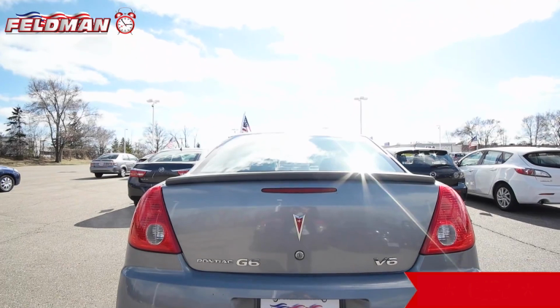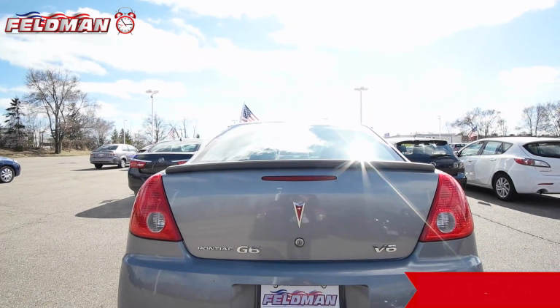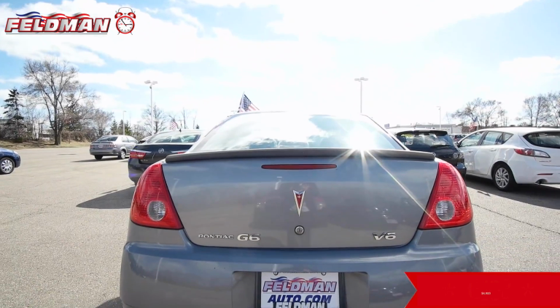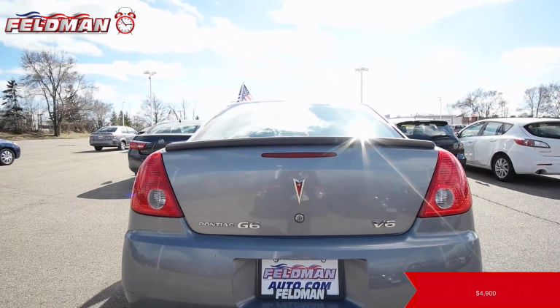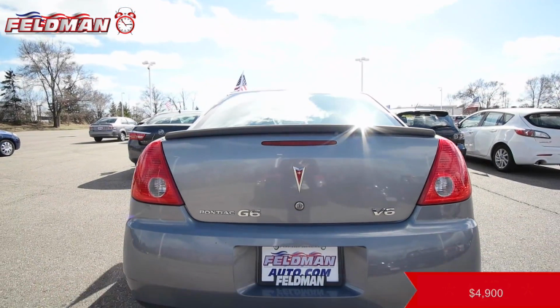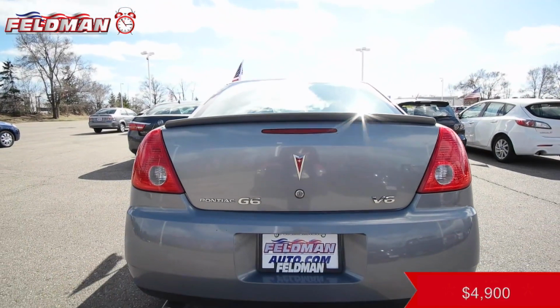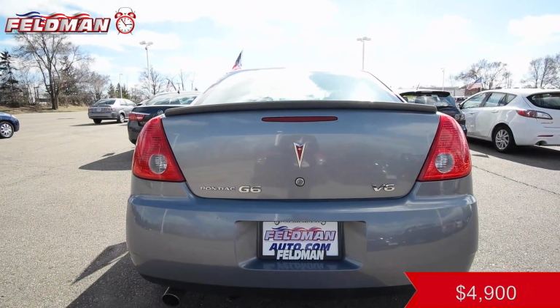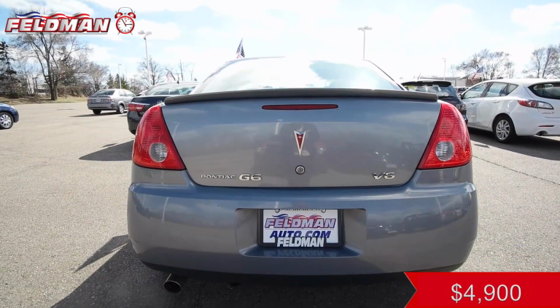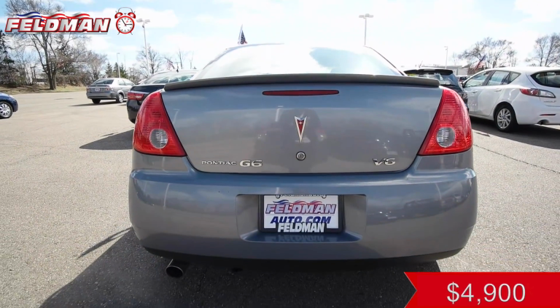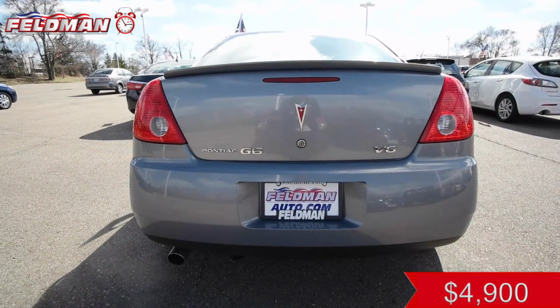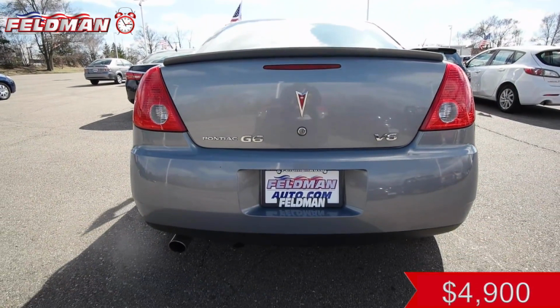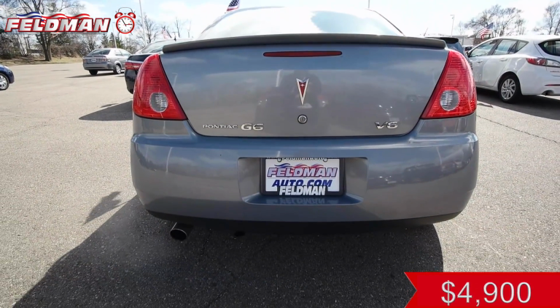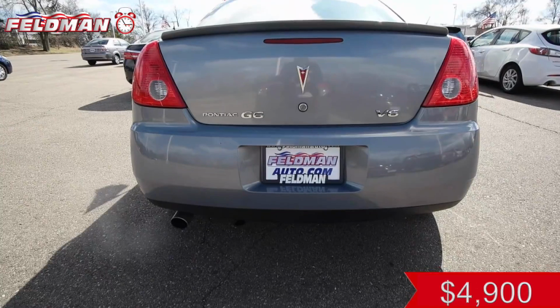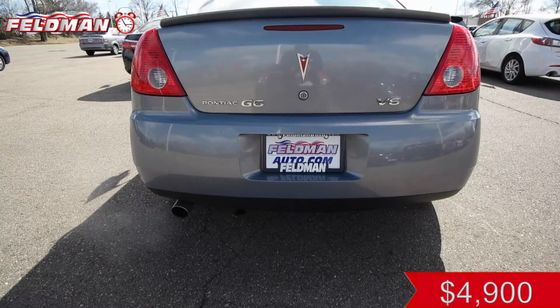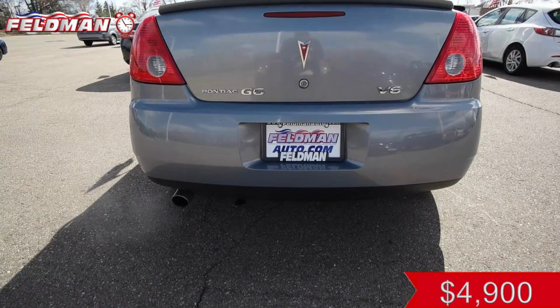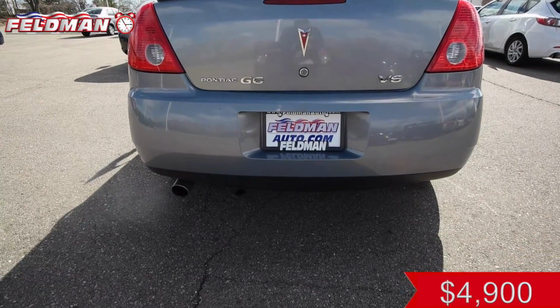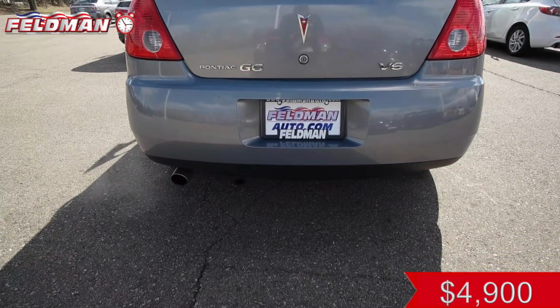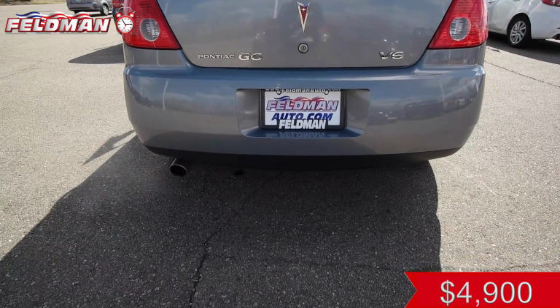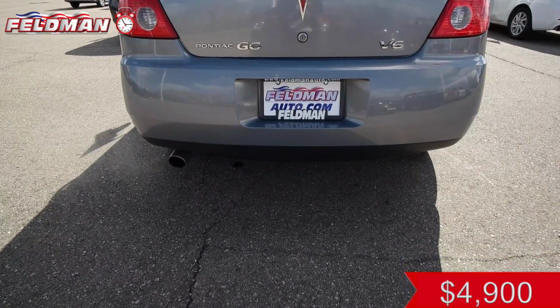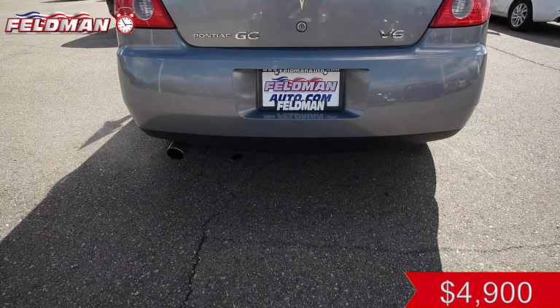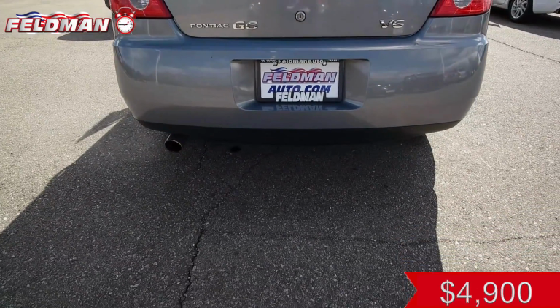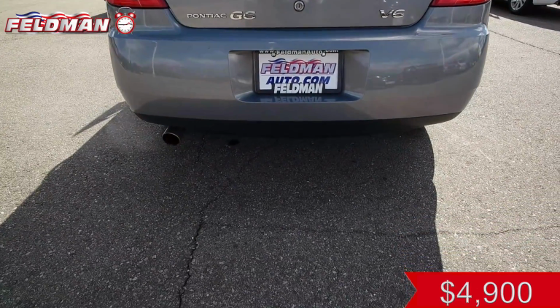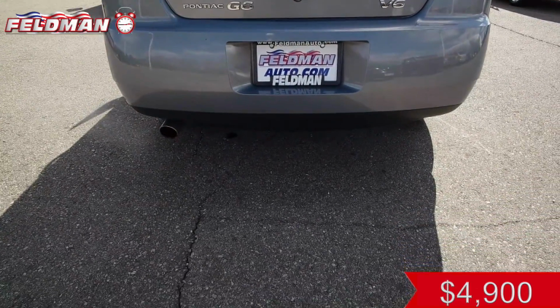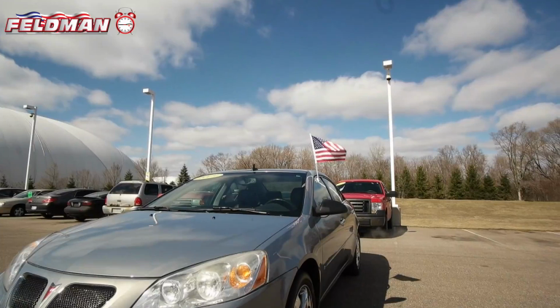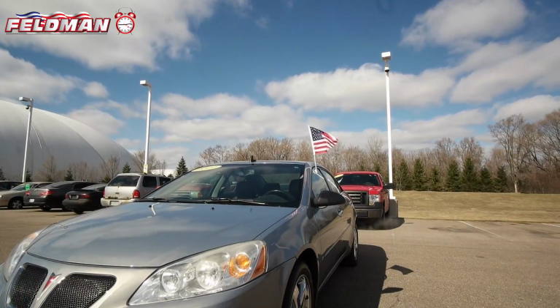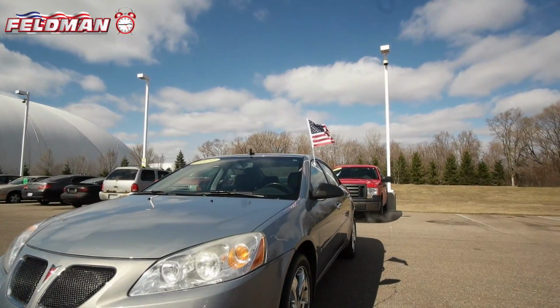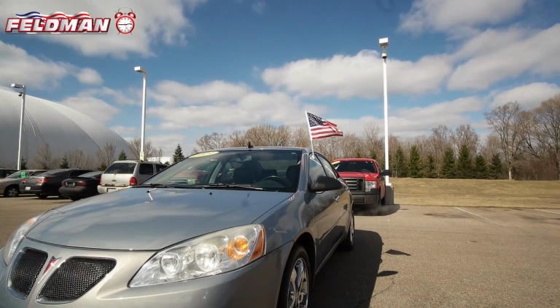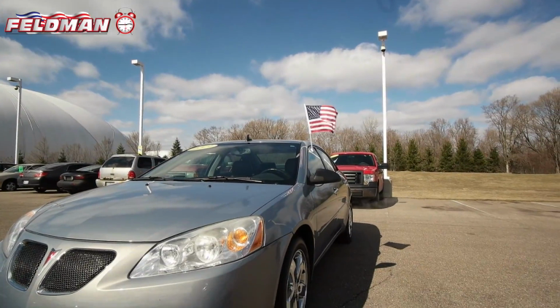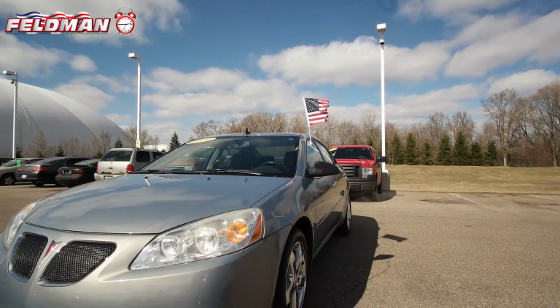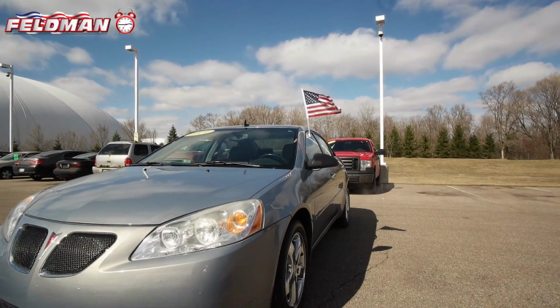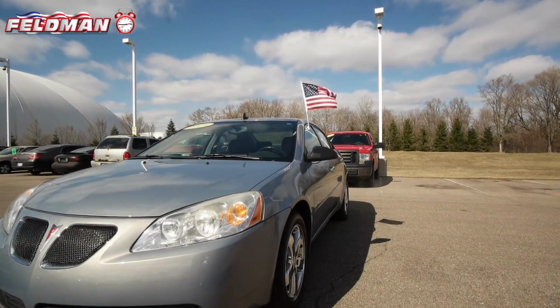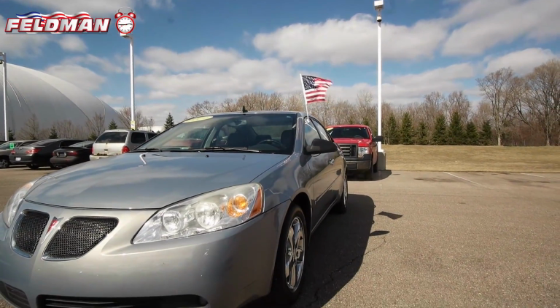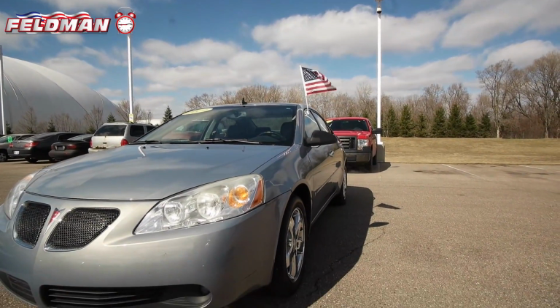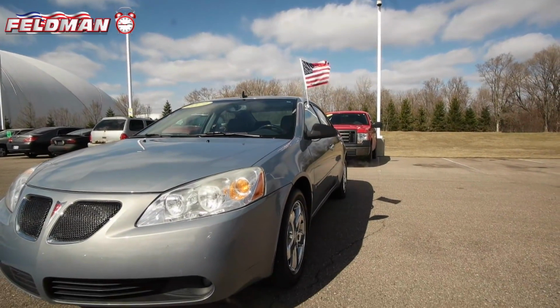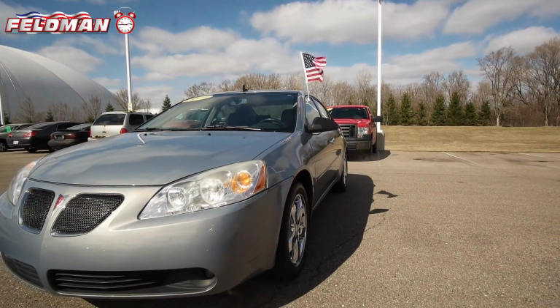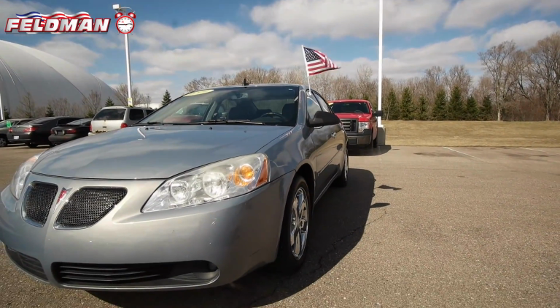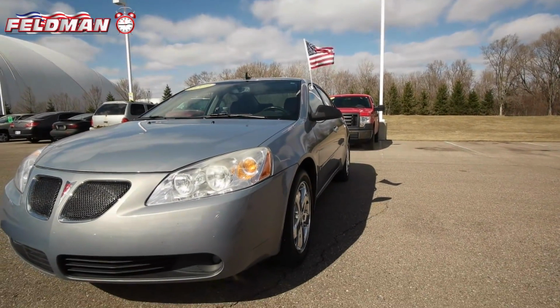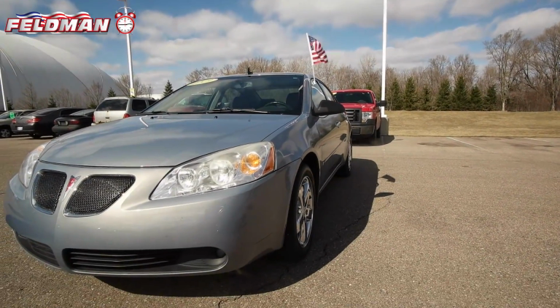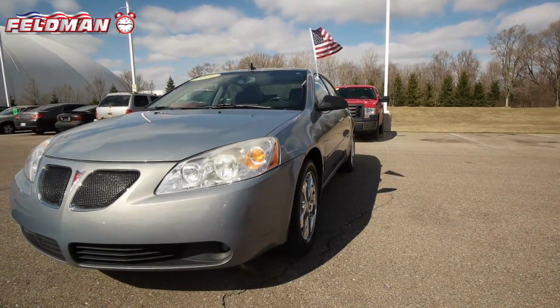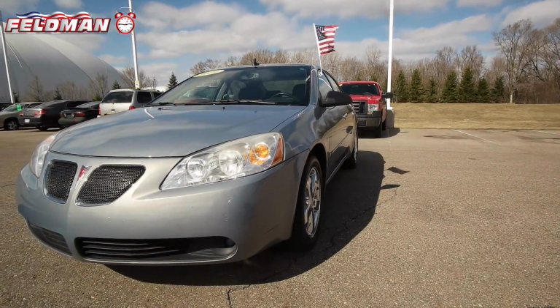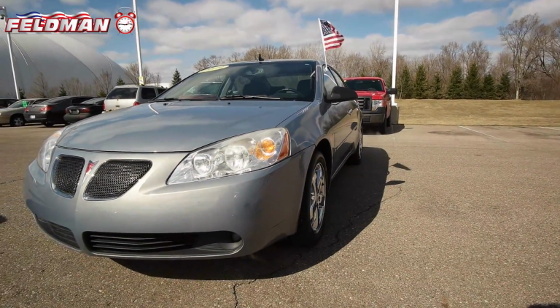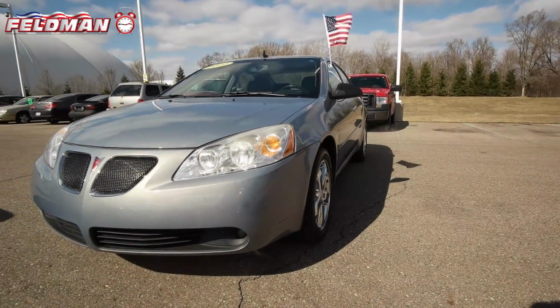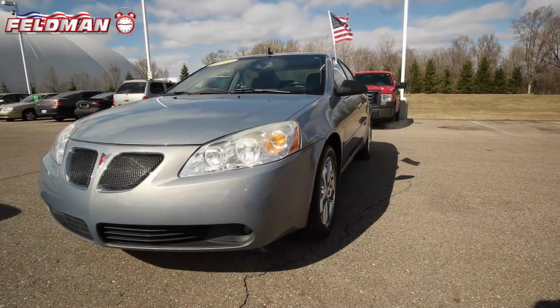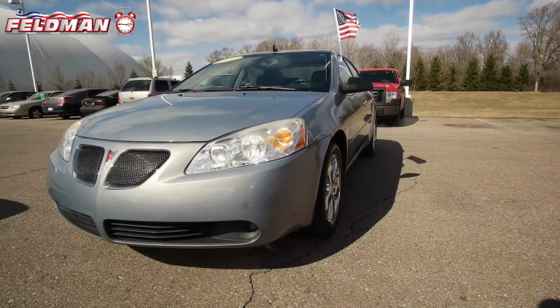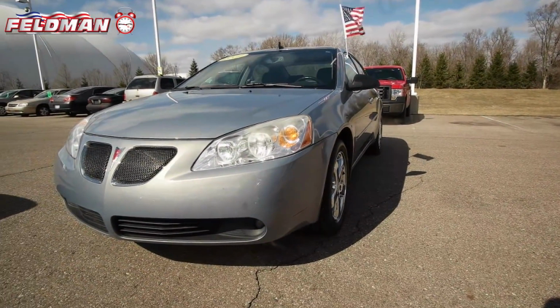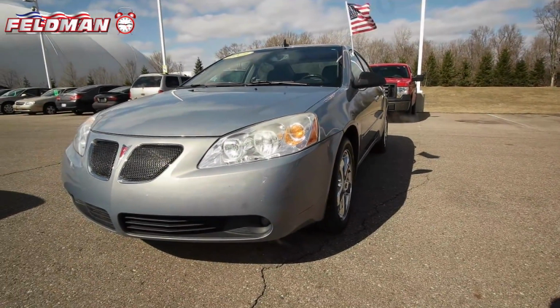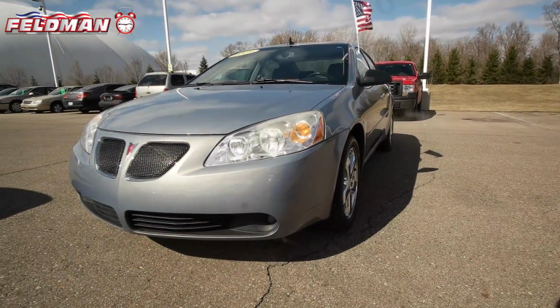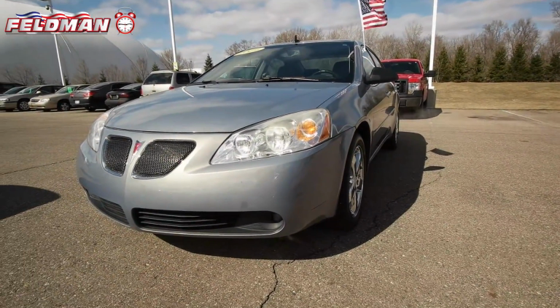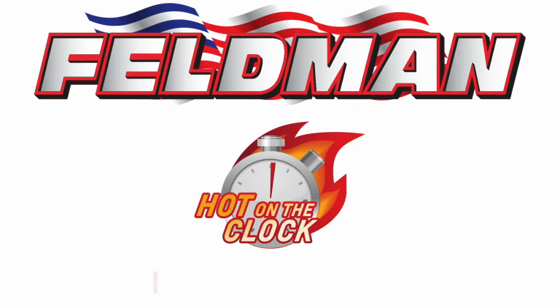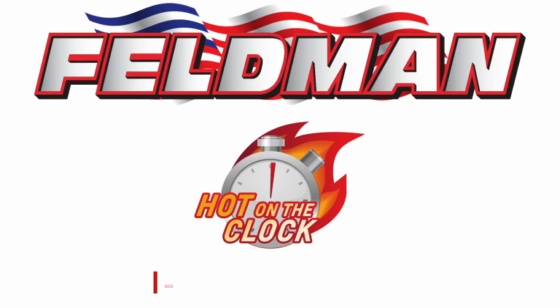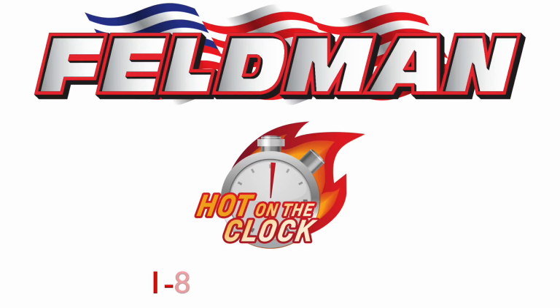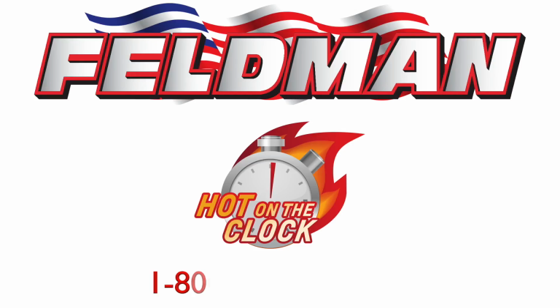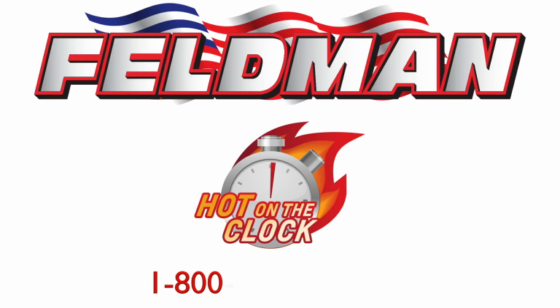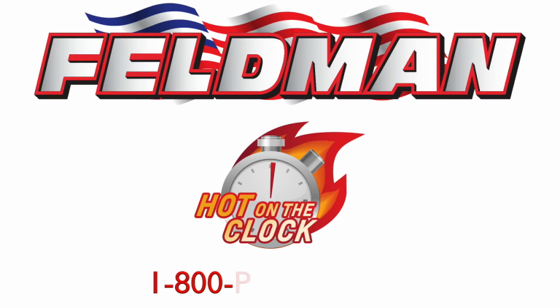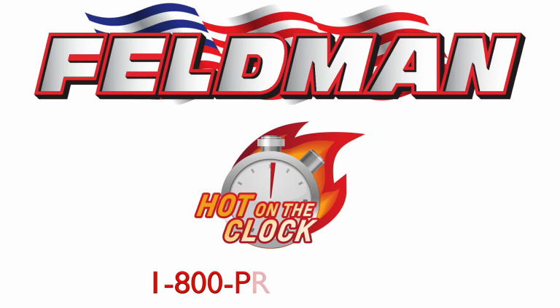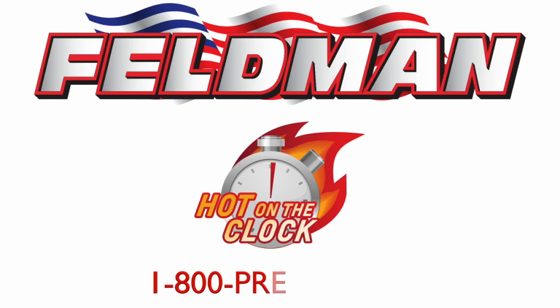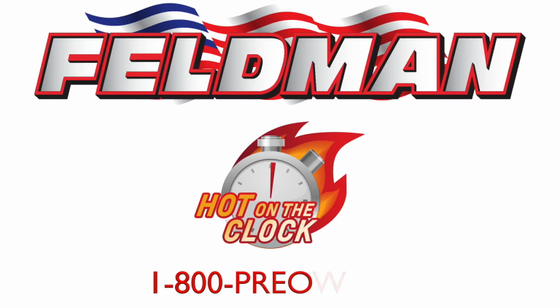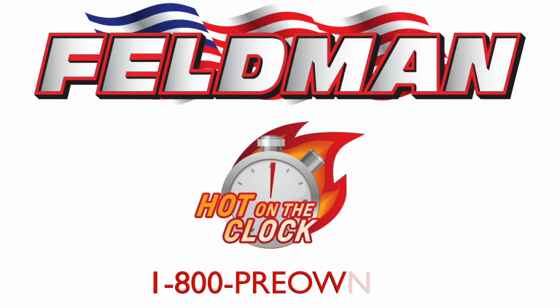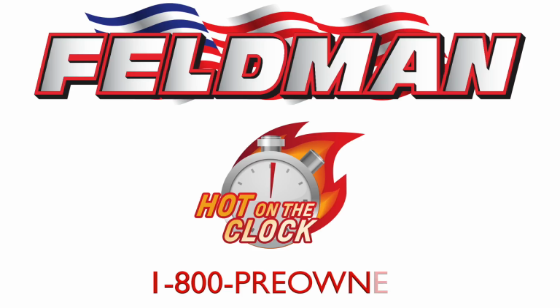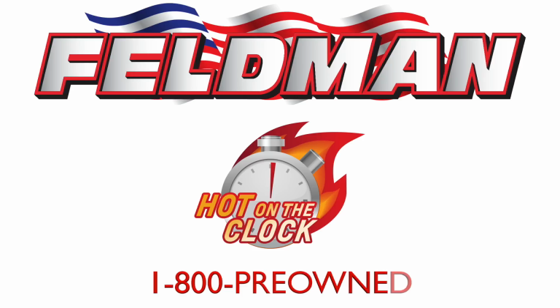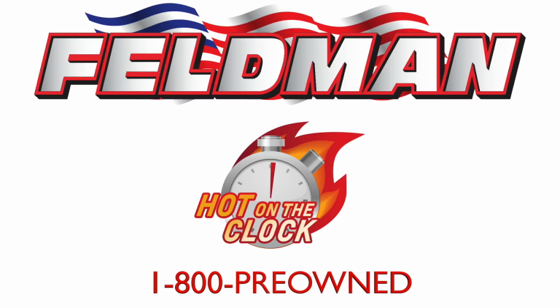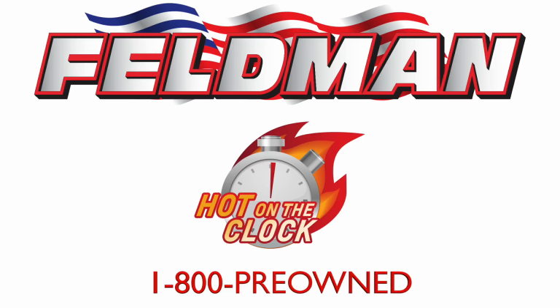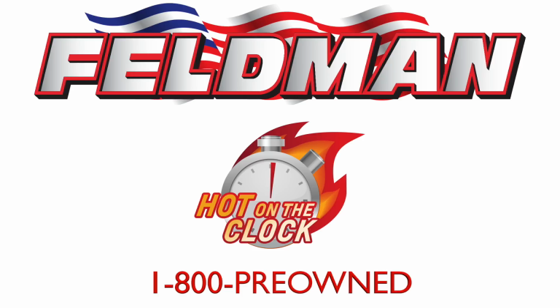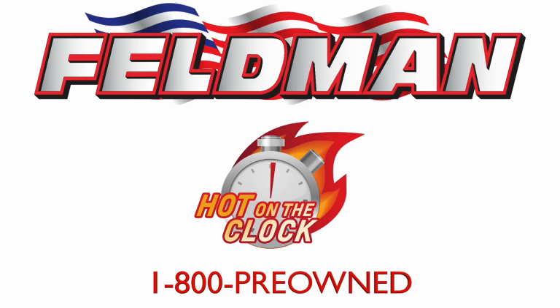At just $4,900, this car is hot on the clock and going fast. So call 1-800 pre-owned now.